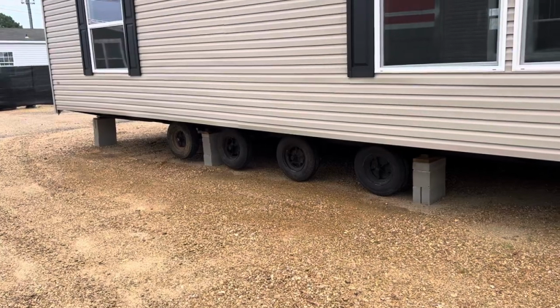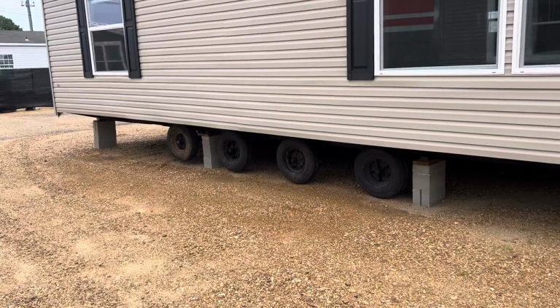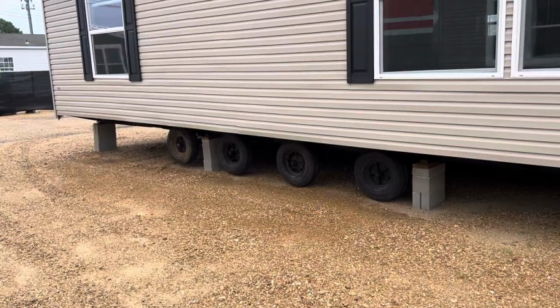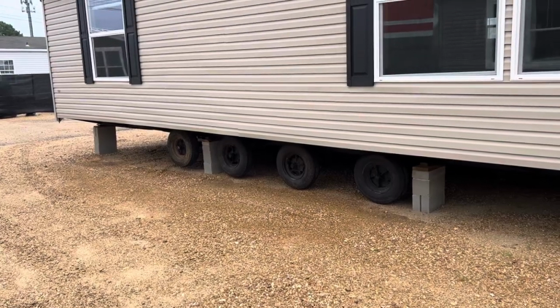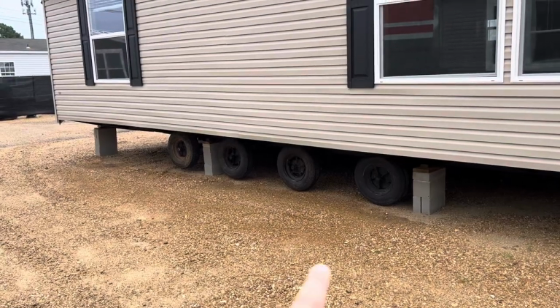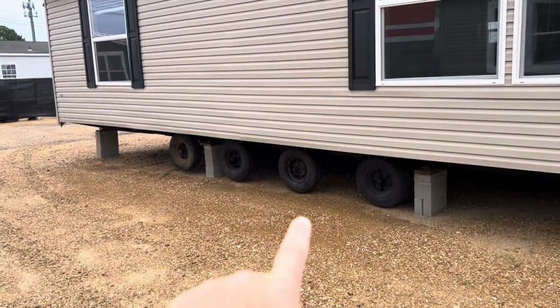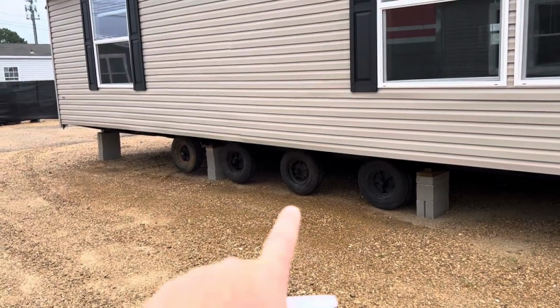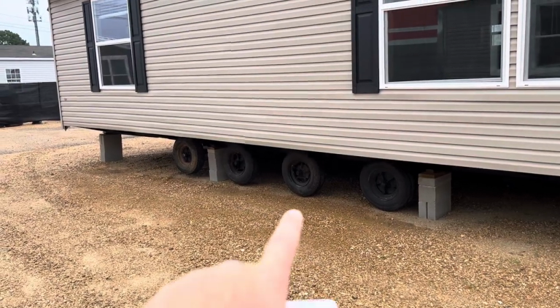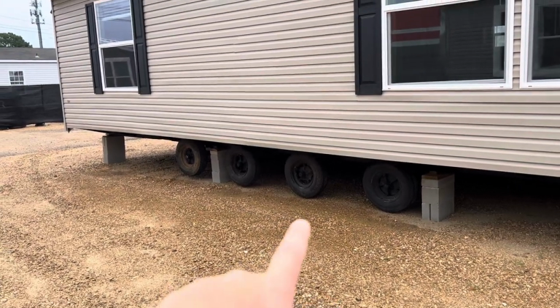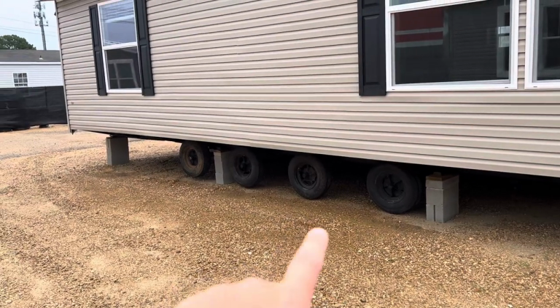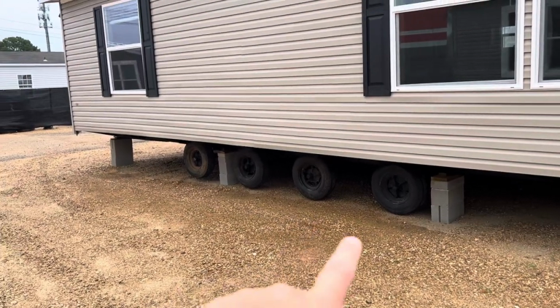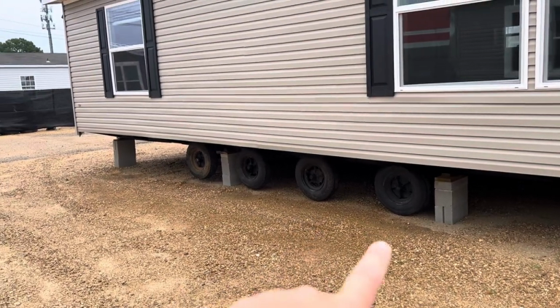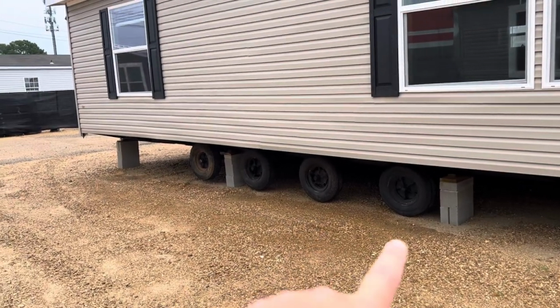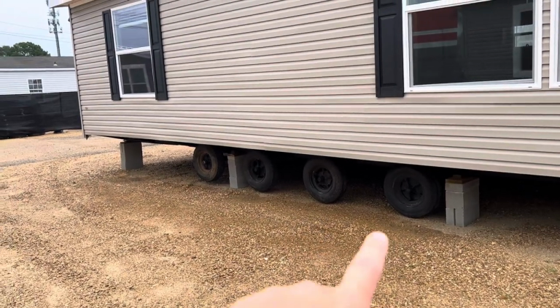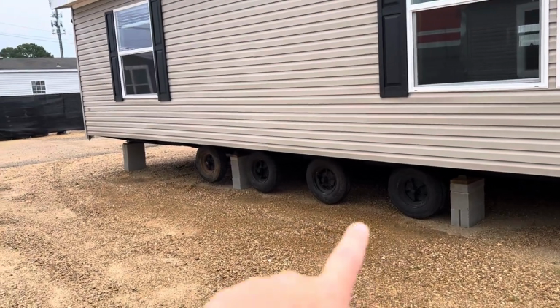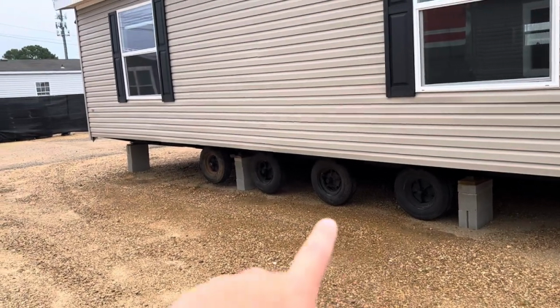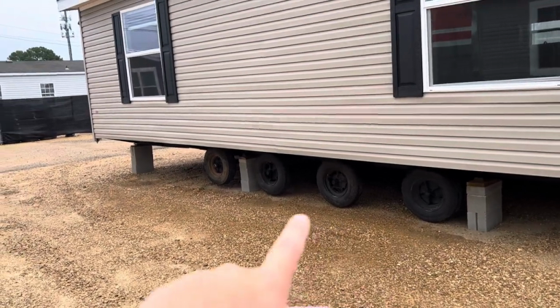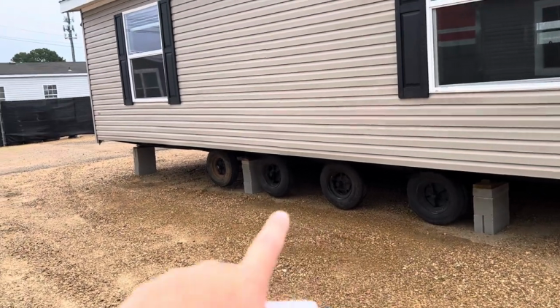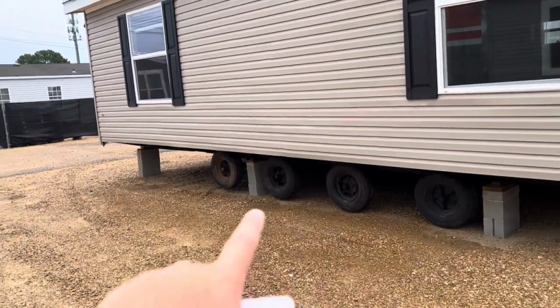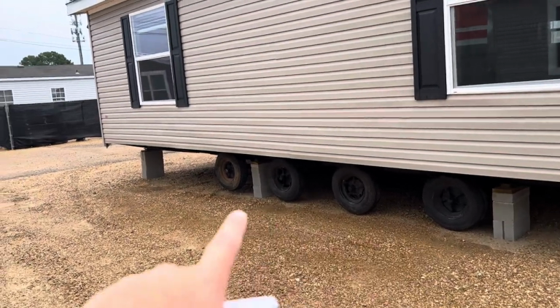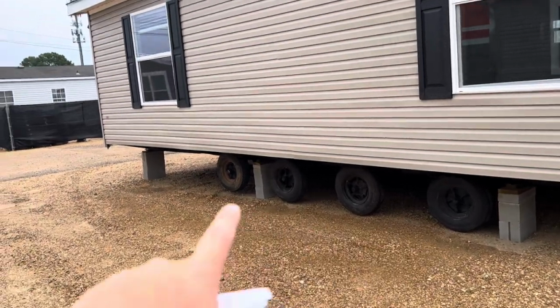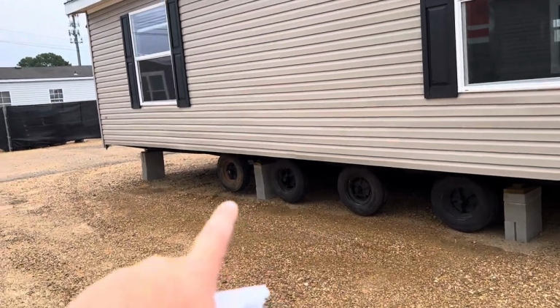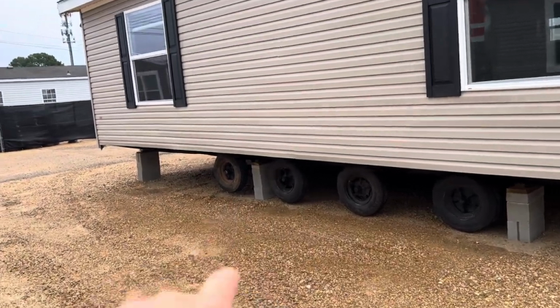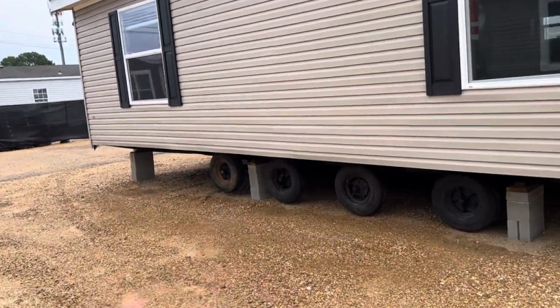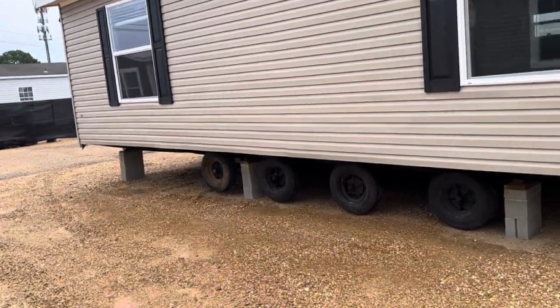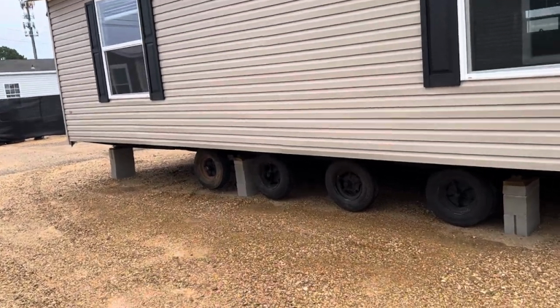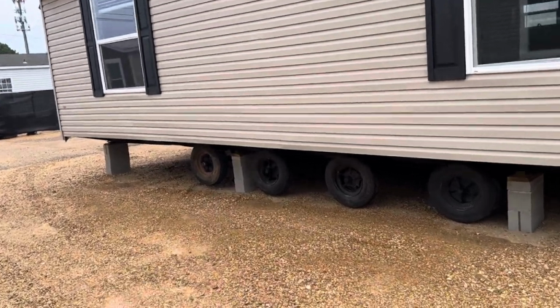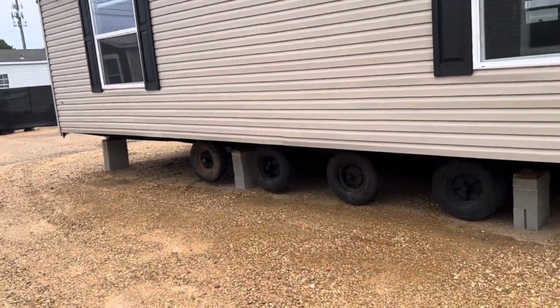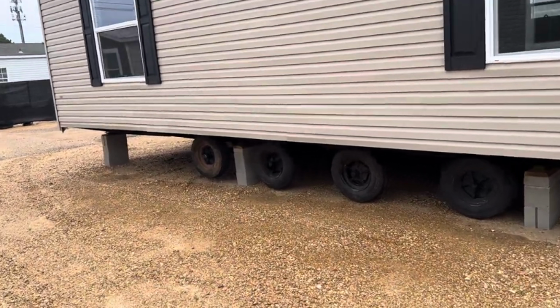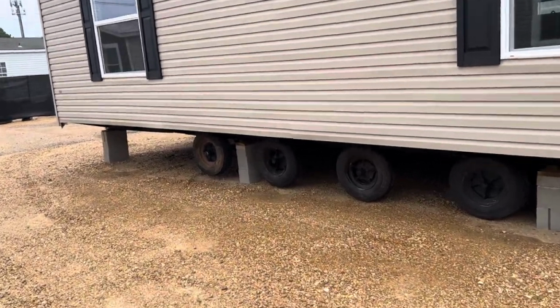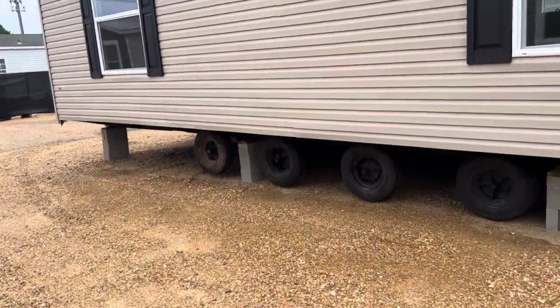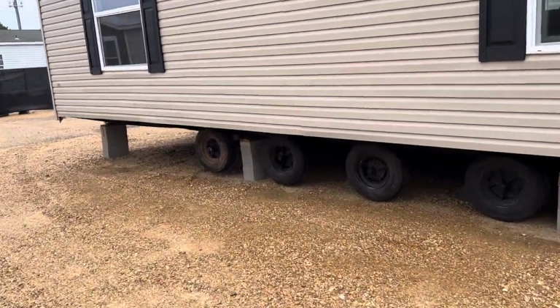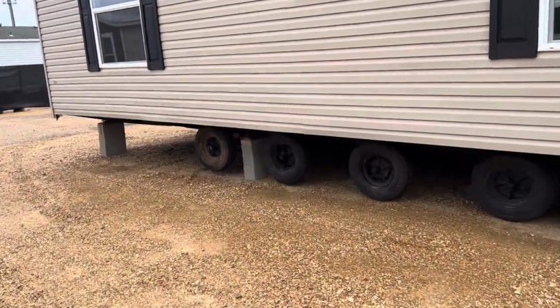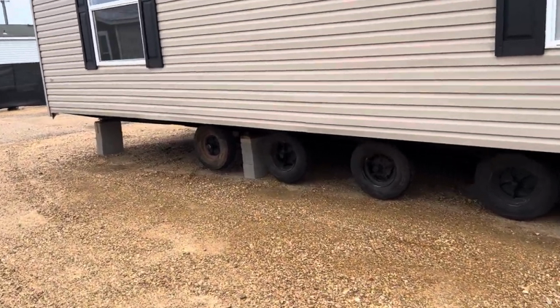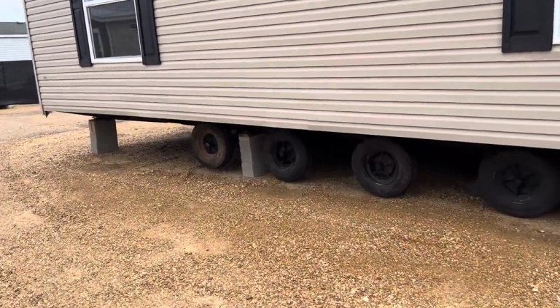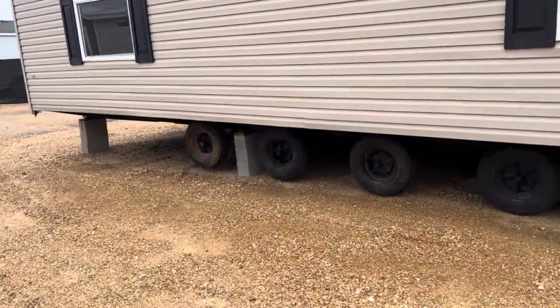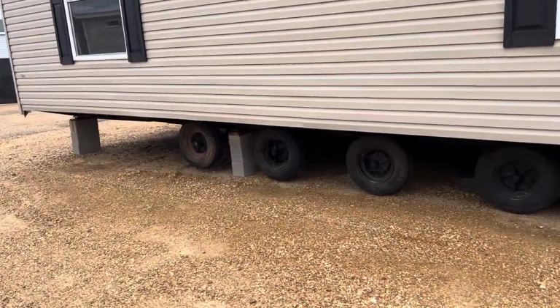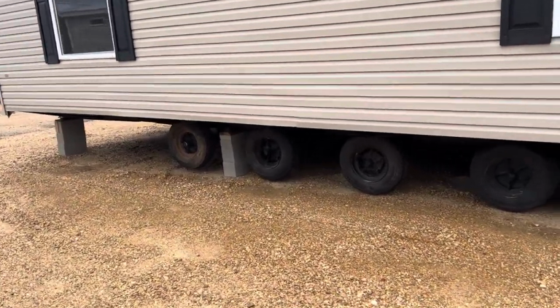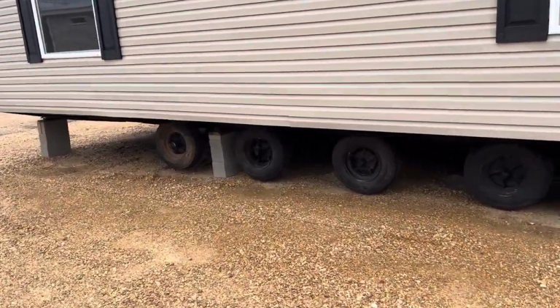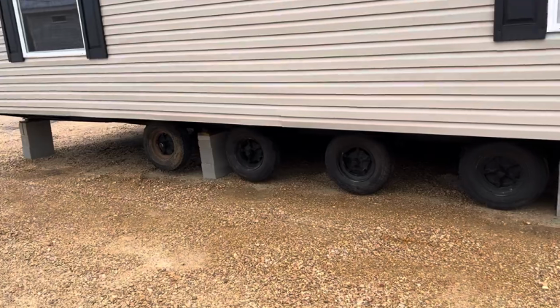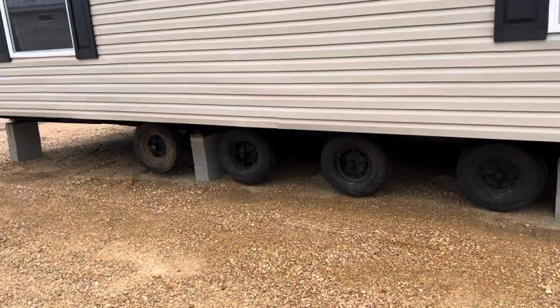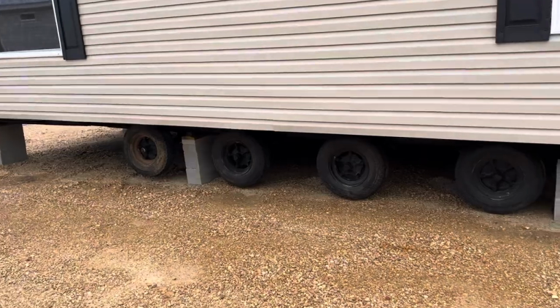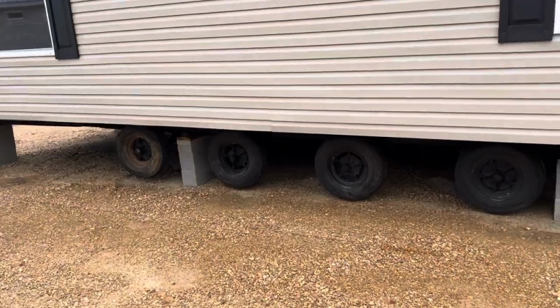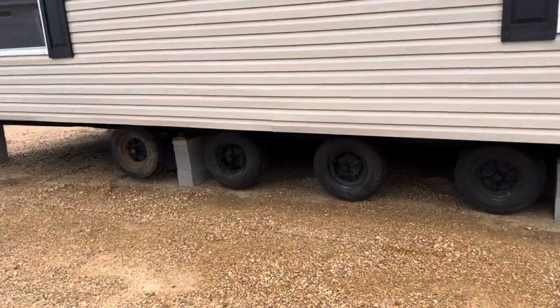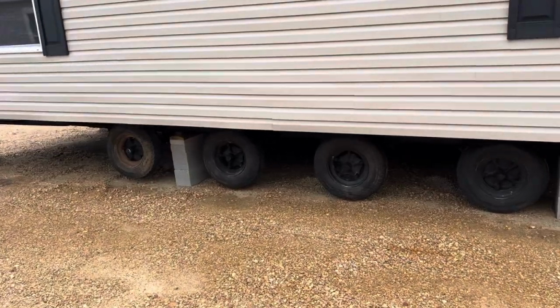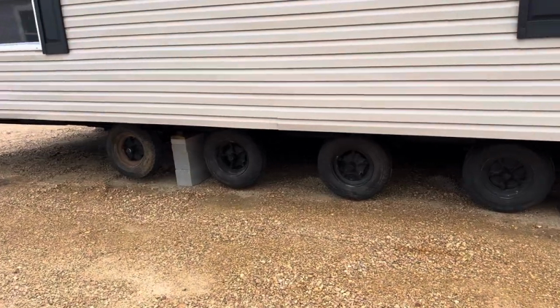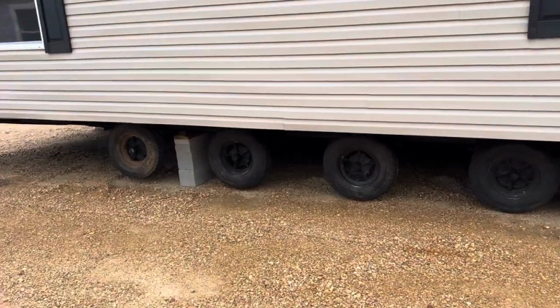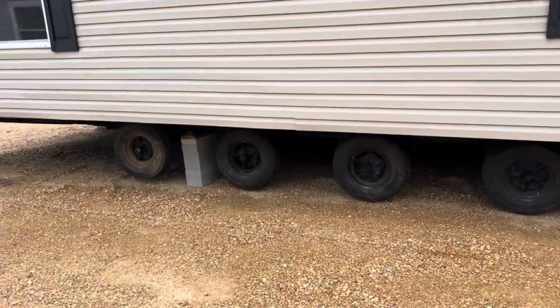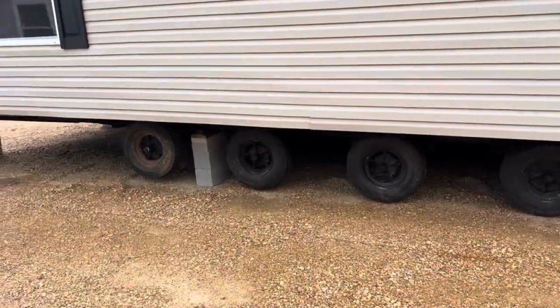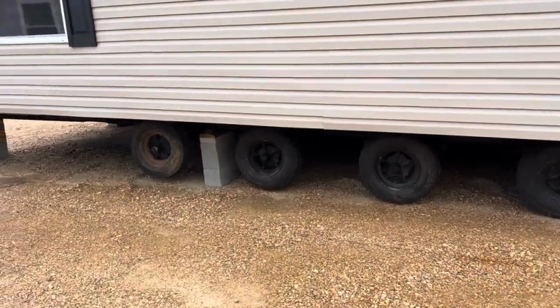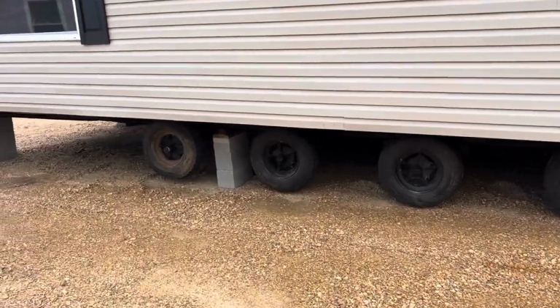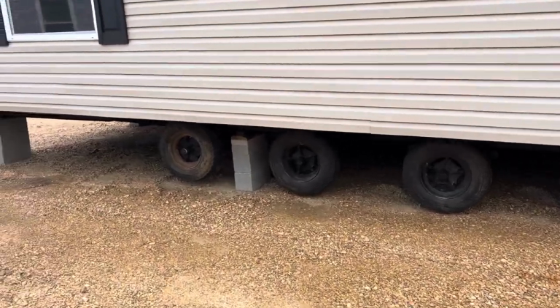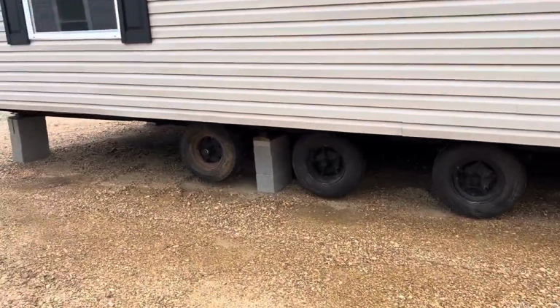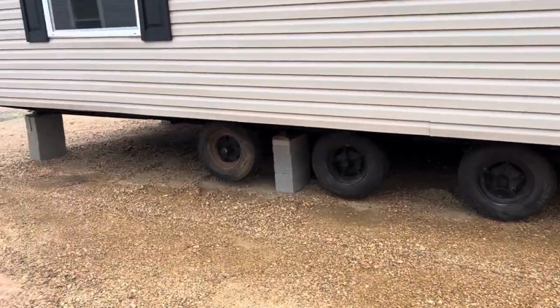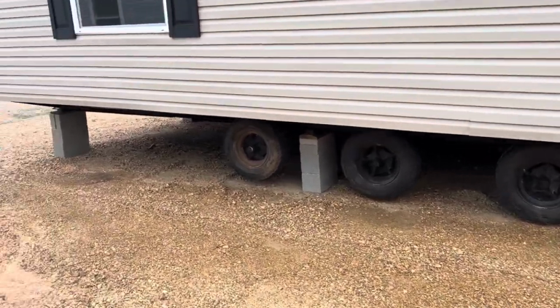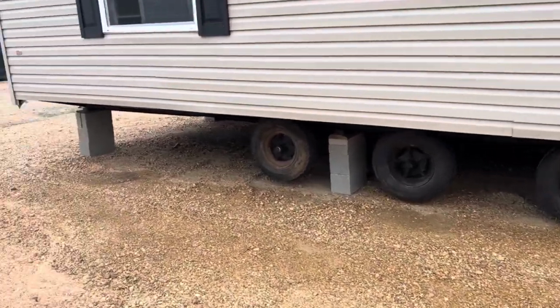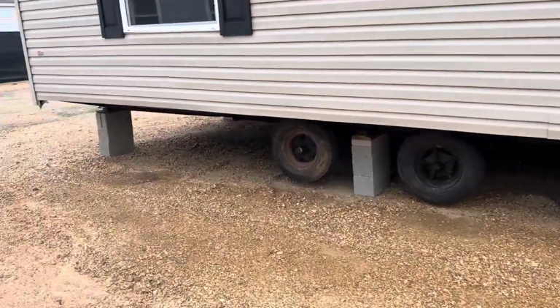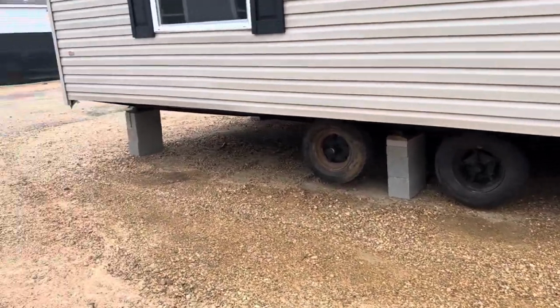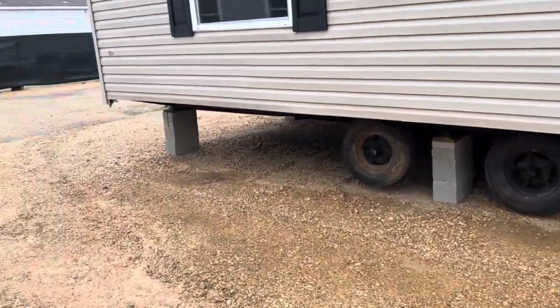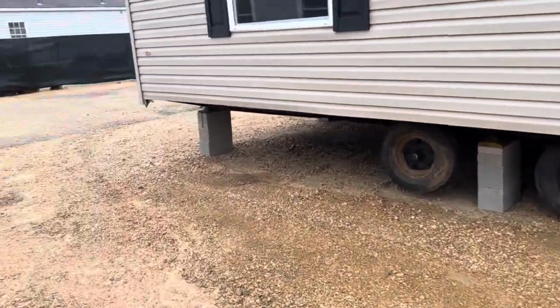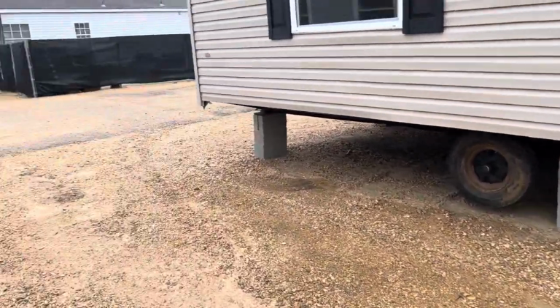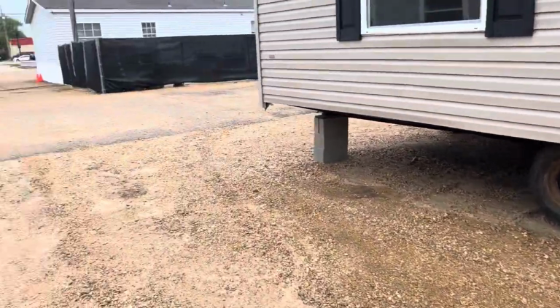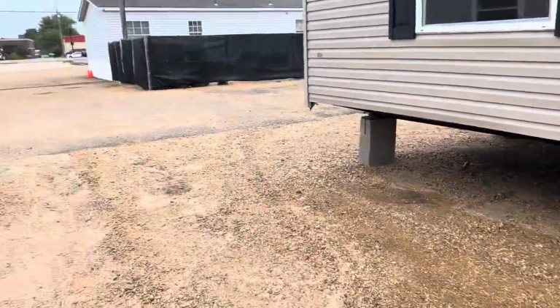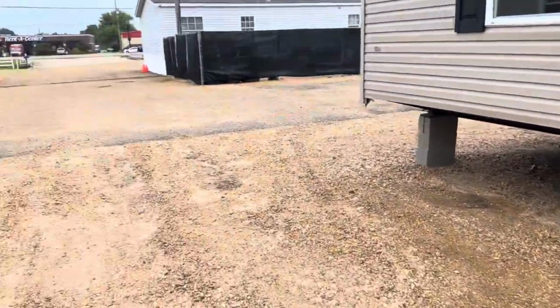Hey guys, this is a little tip for you. When you're out looking at houses, one of the ways you can tell if your salesman is BSing you or not is count the axles.